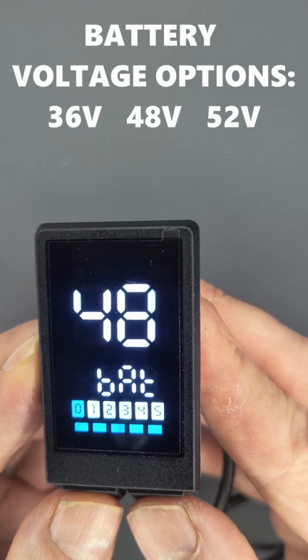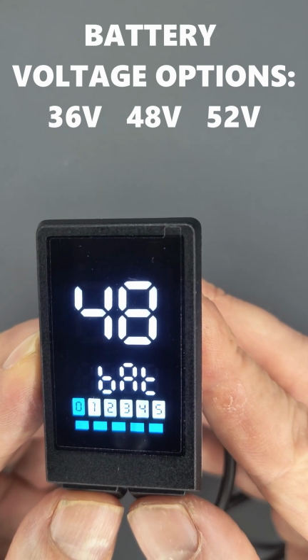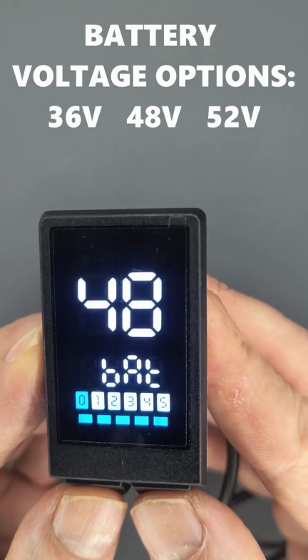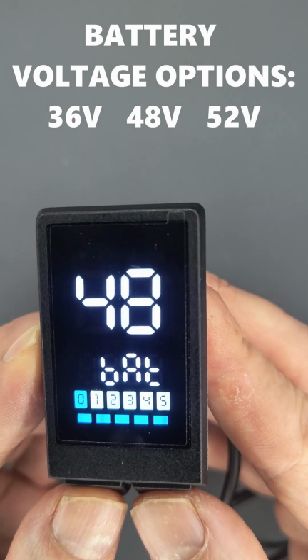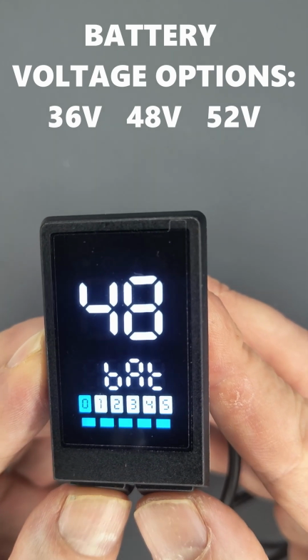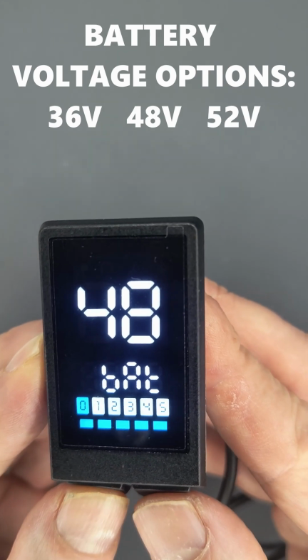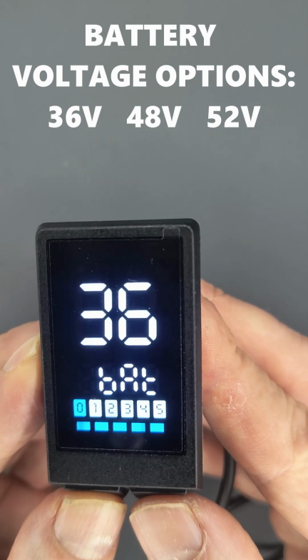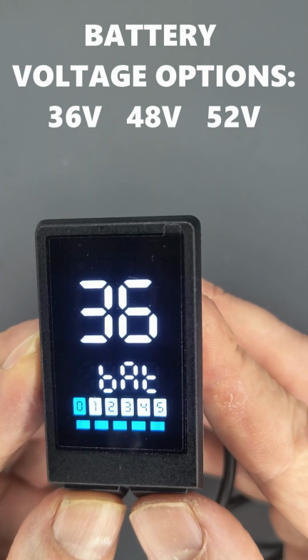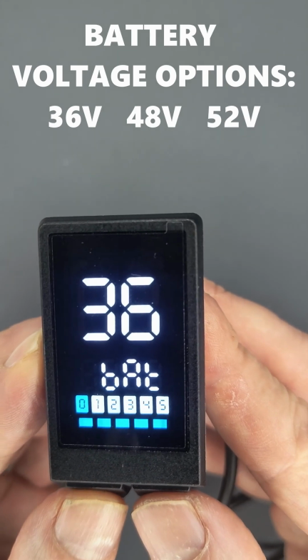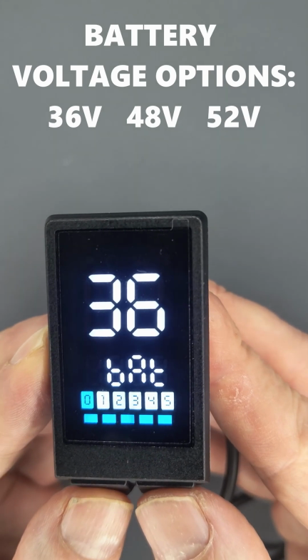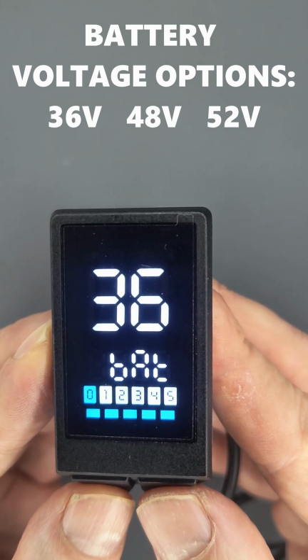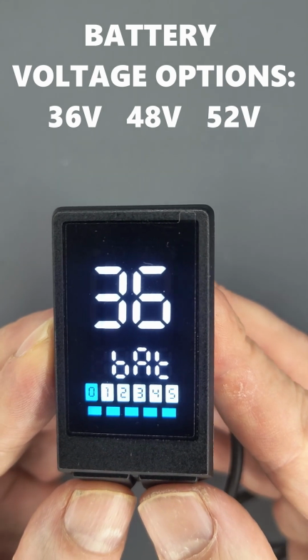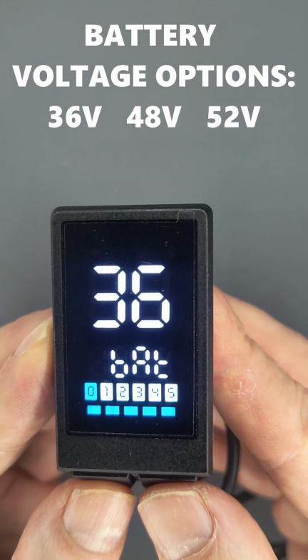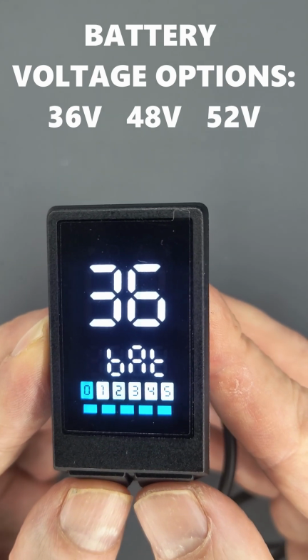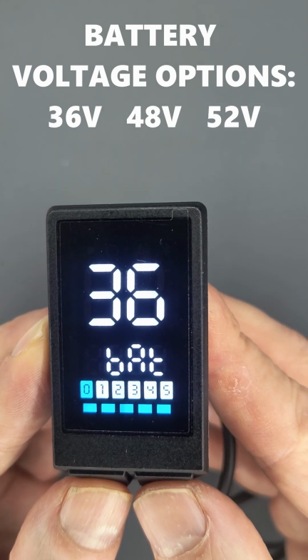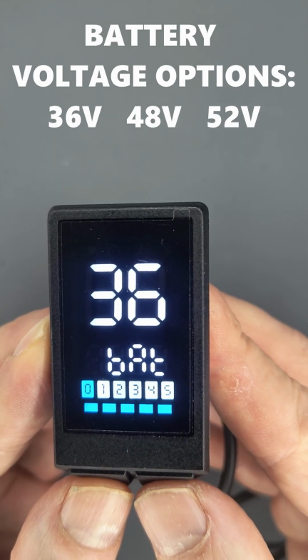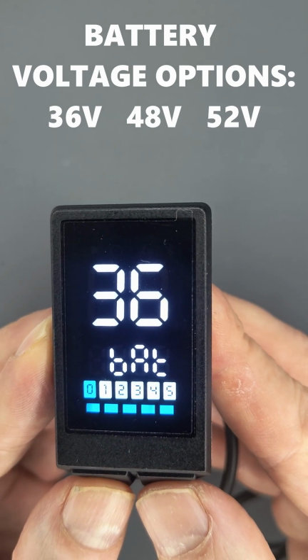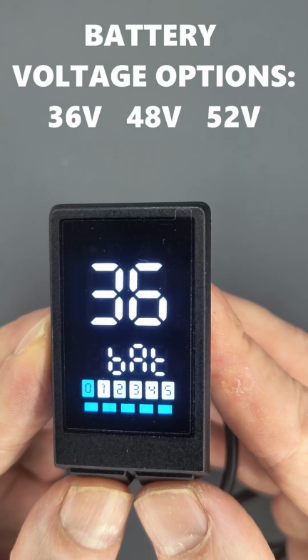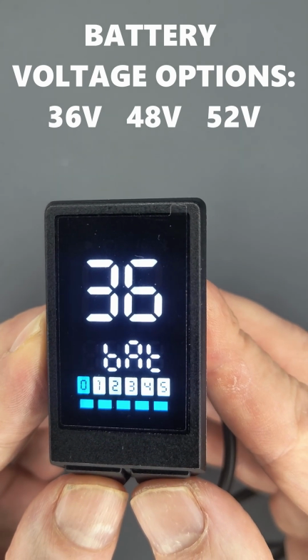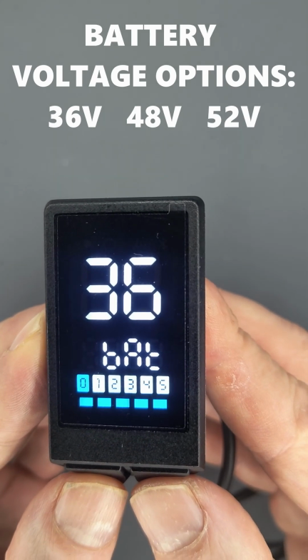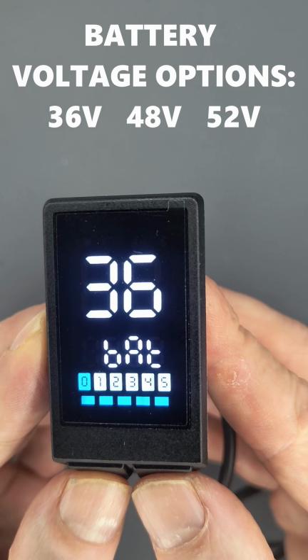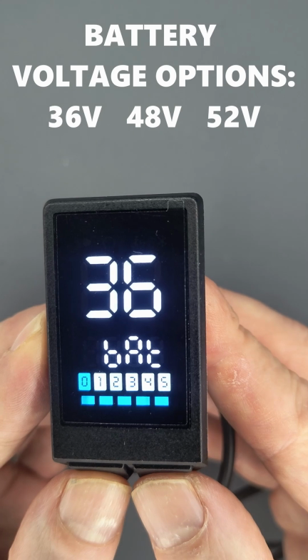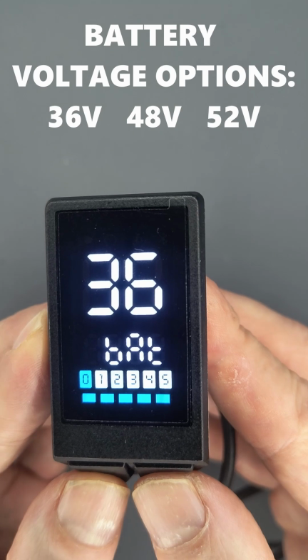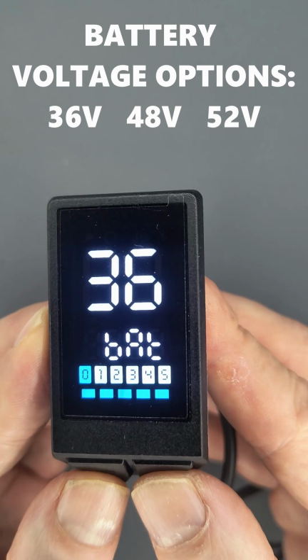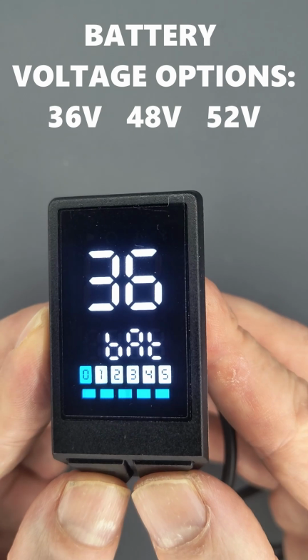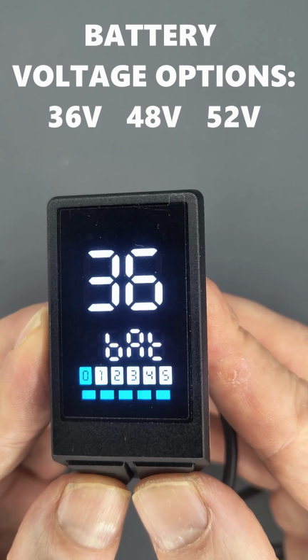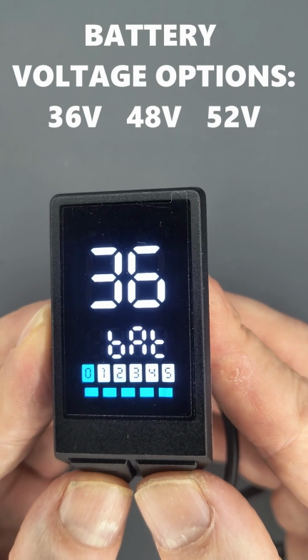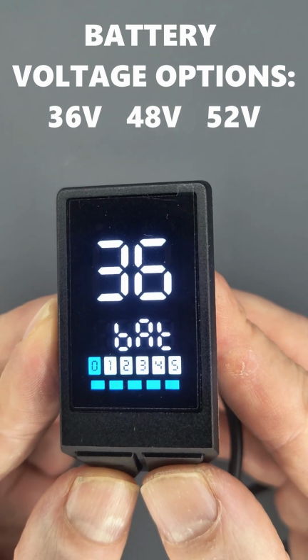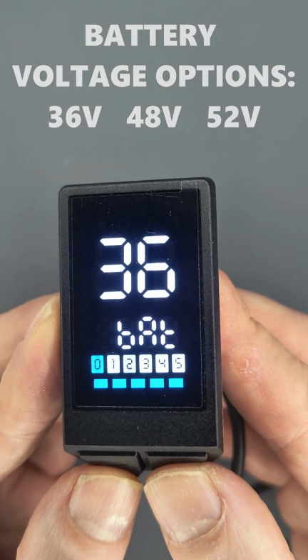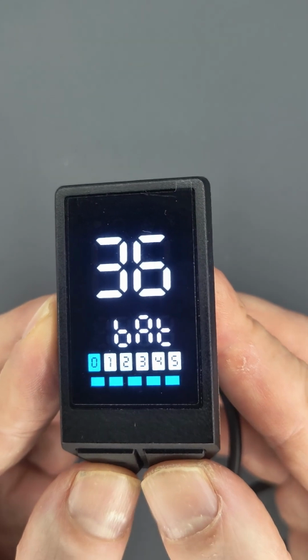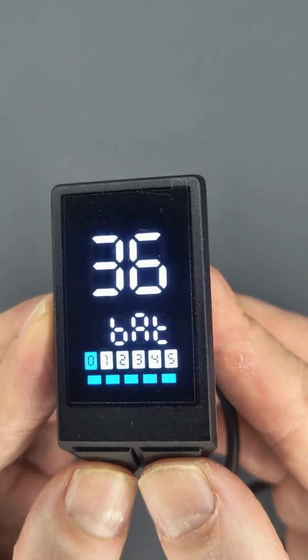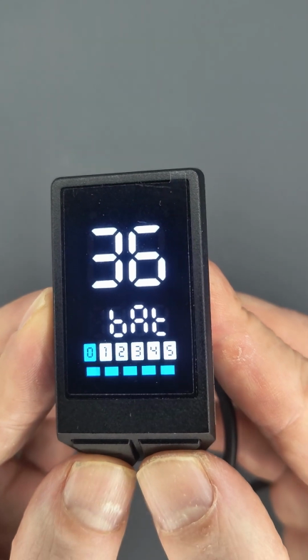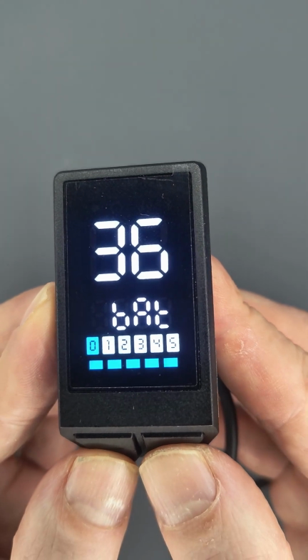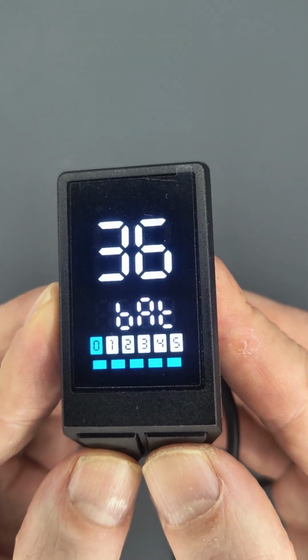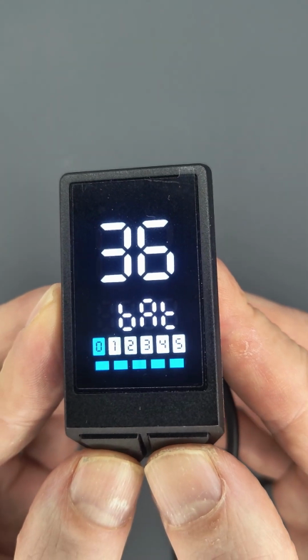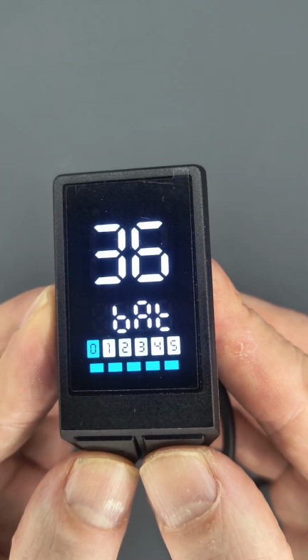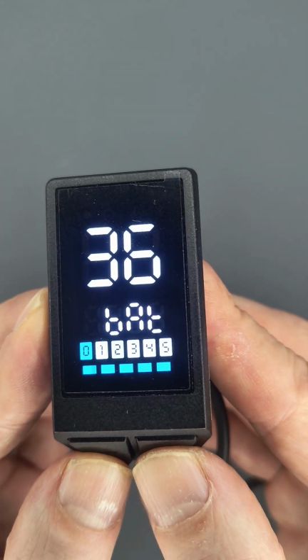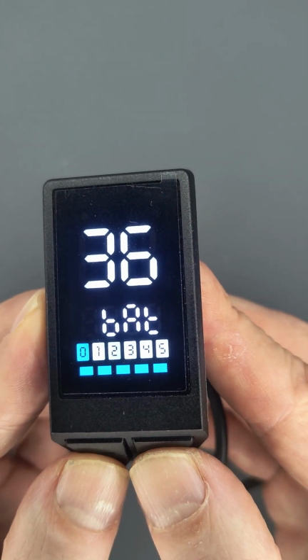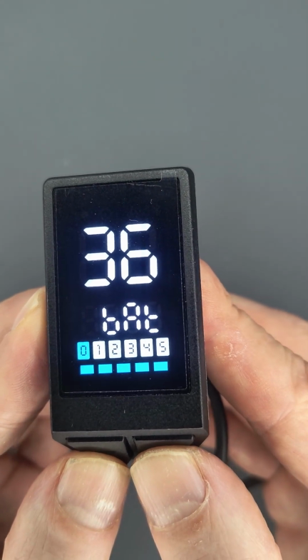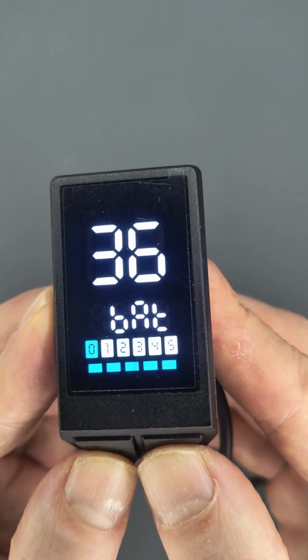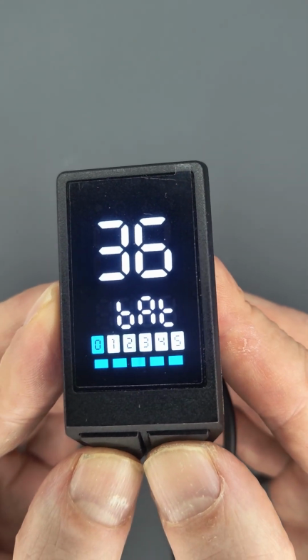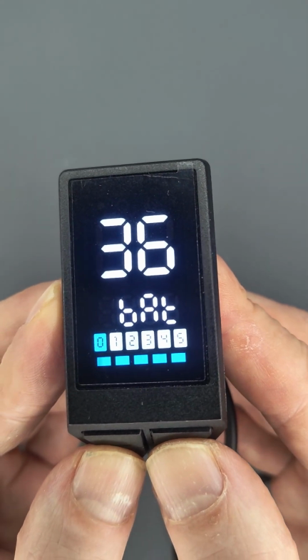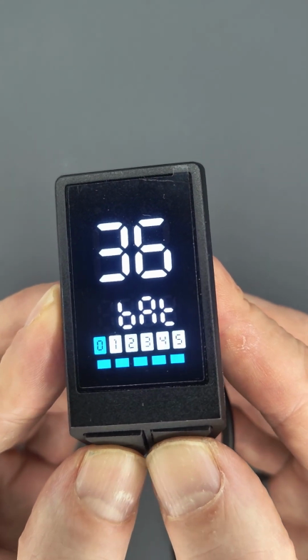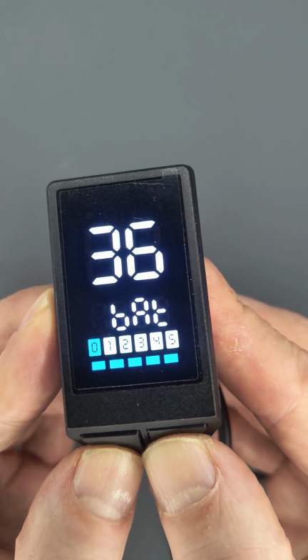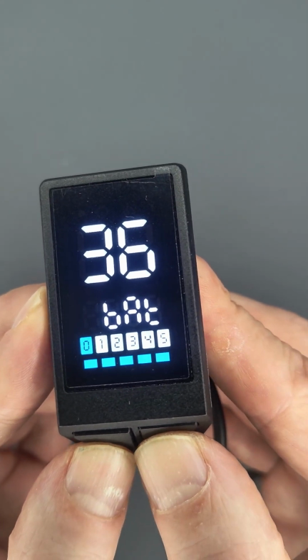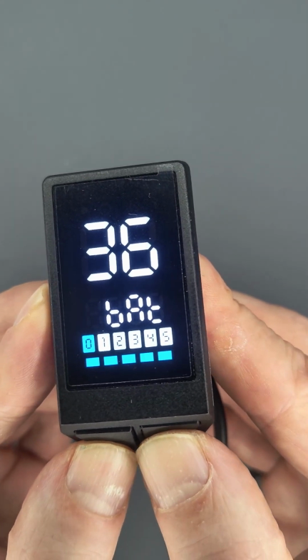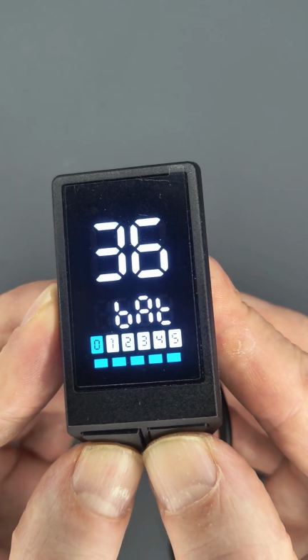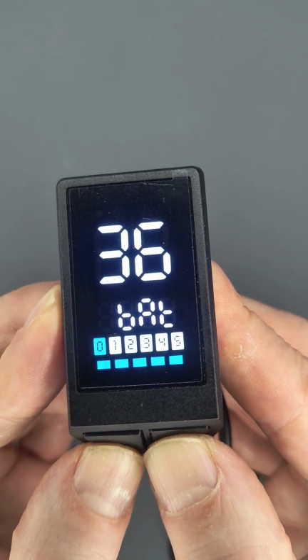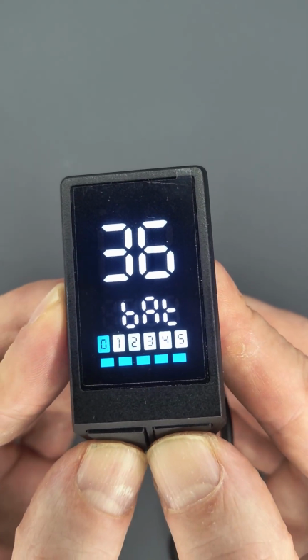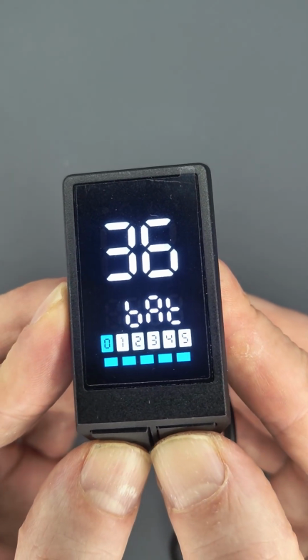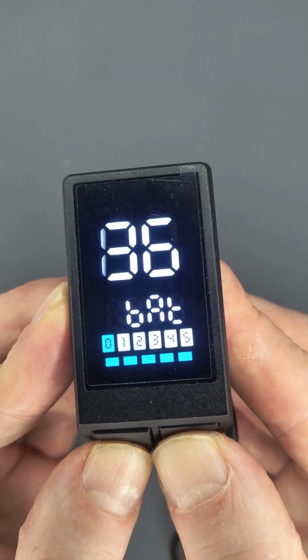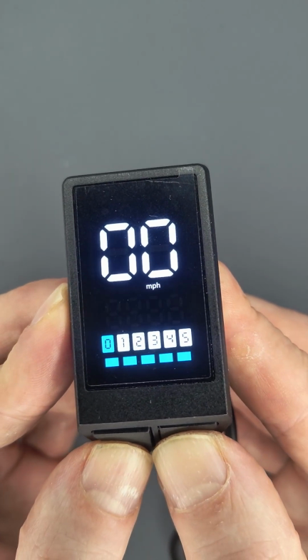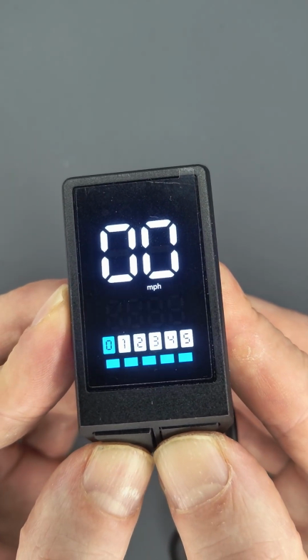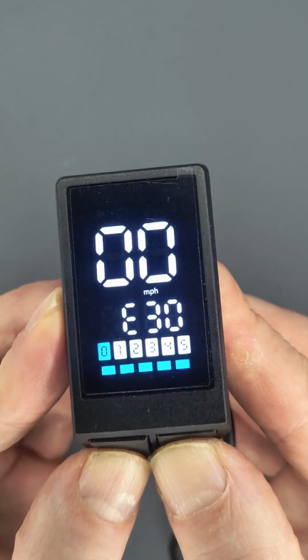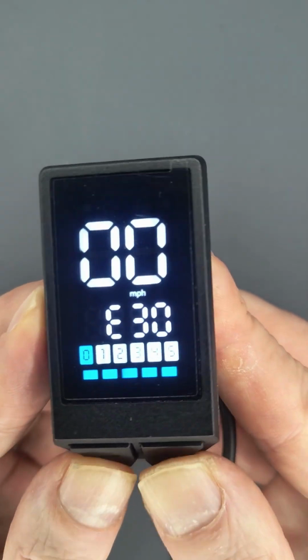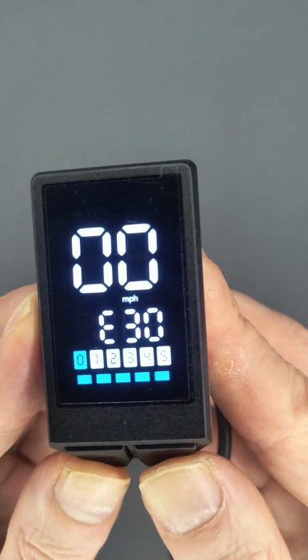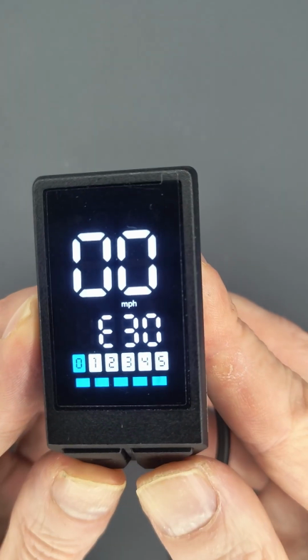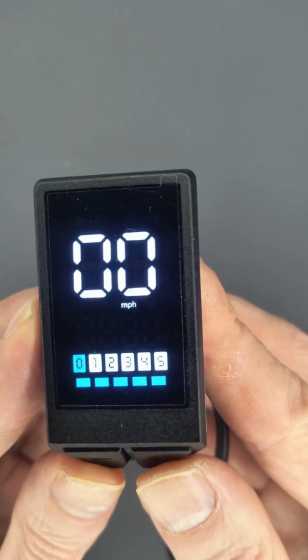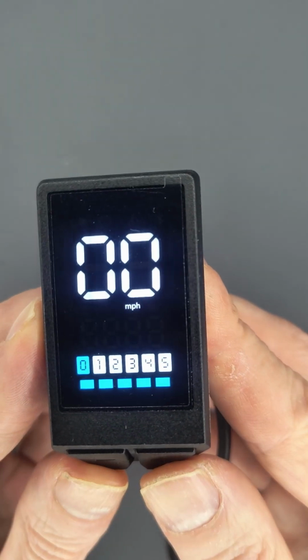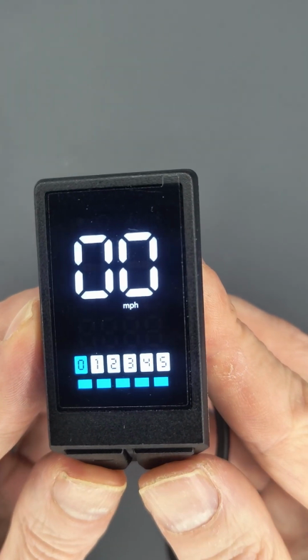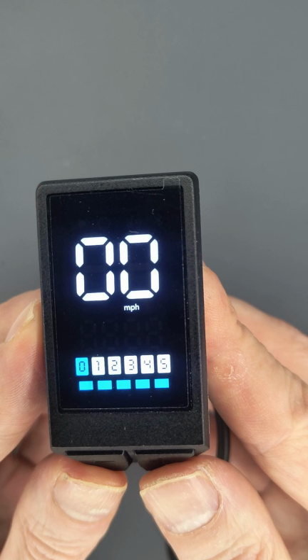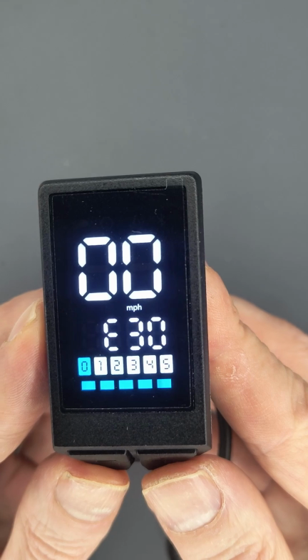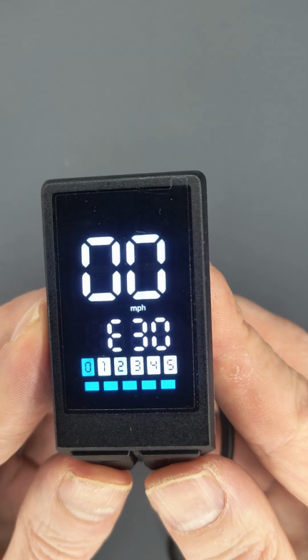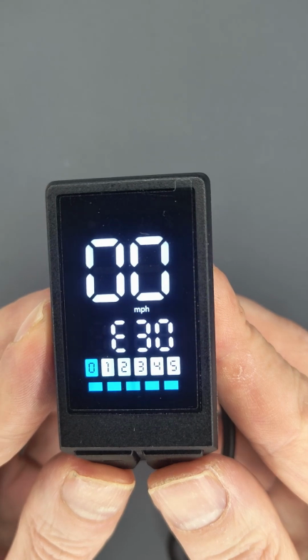To save the voltage, you just need to press both buttons together, and then you go back to the main menu.